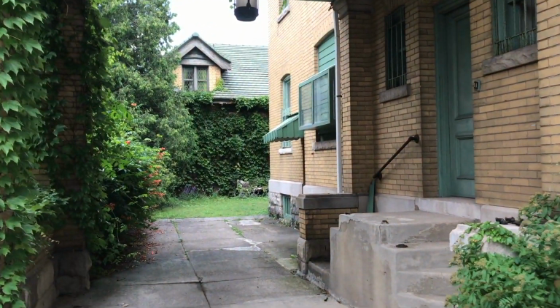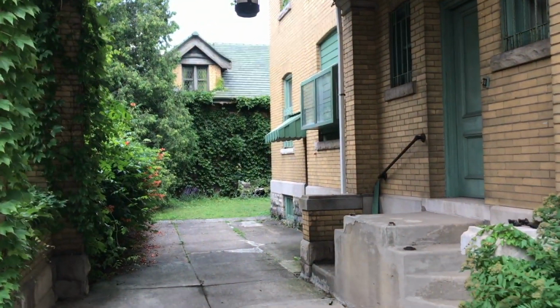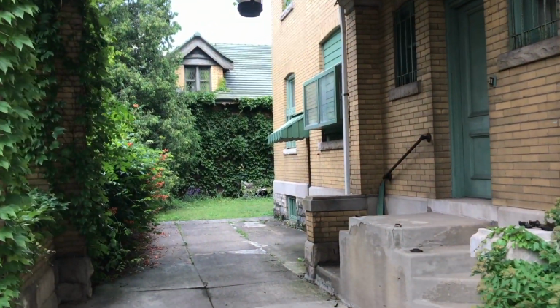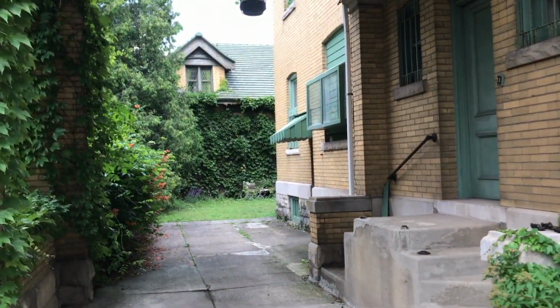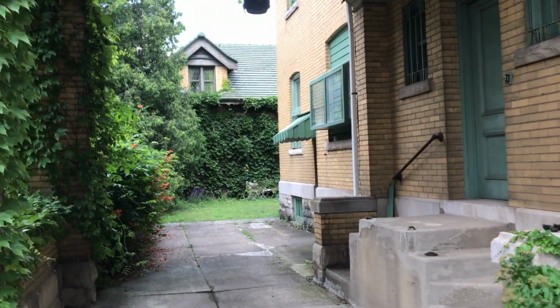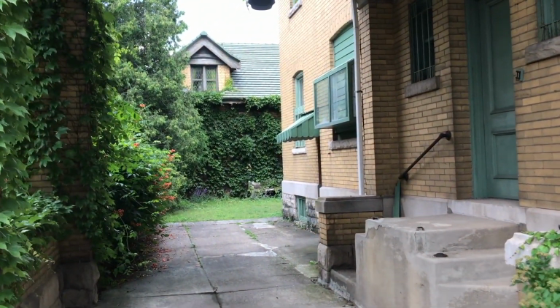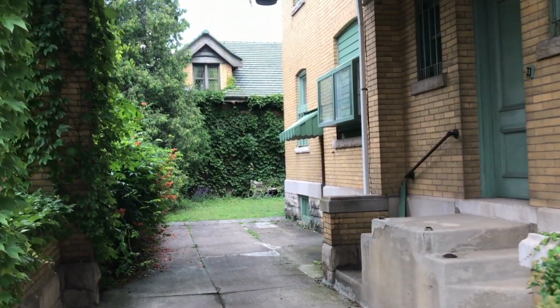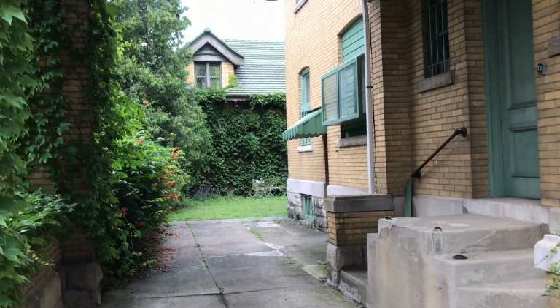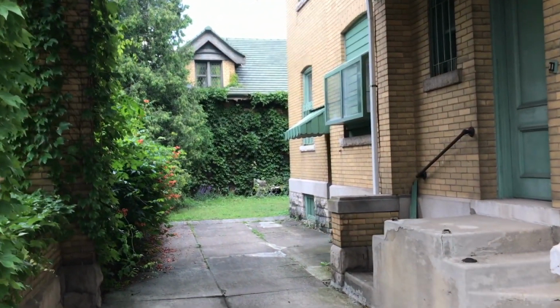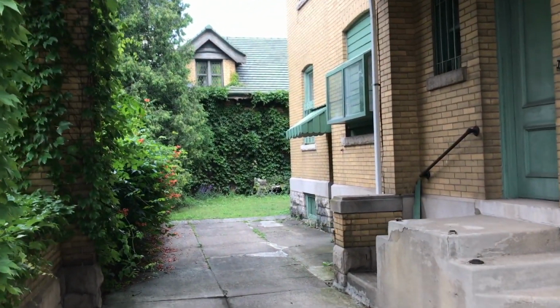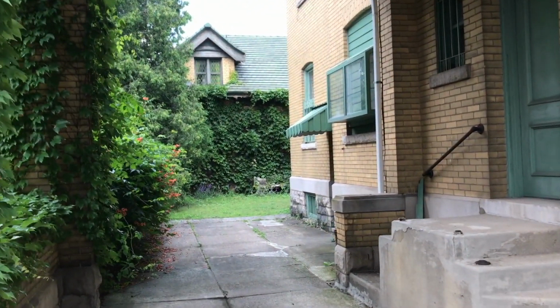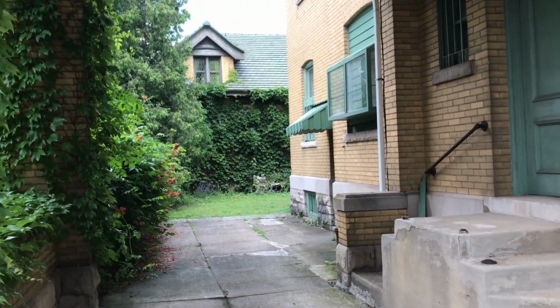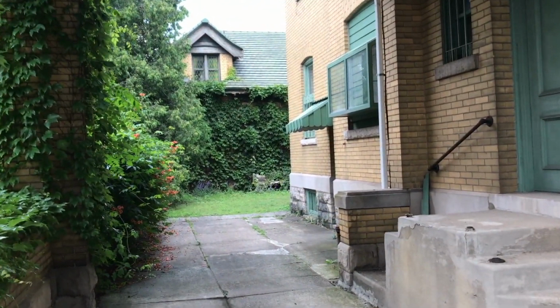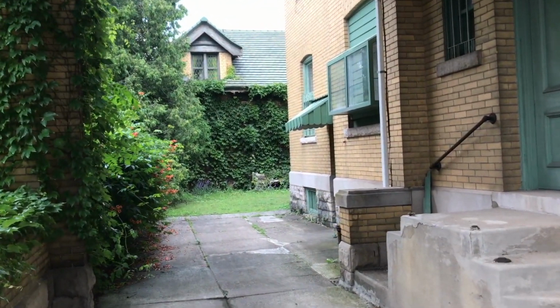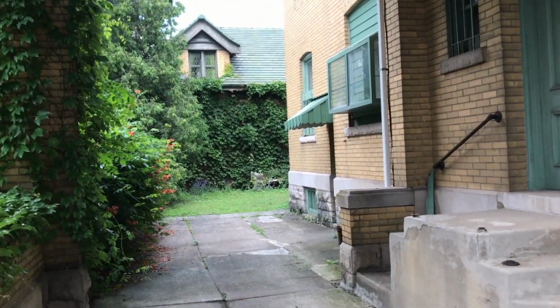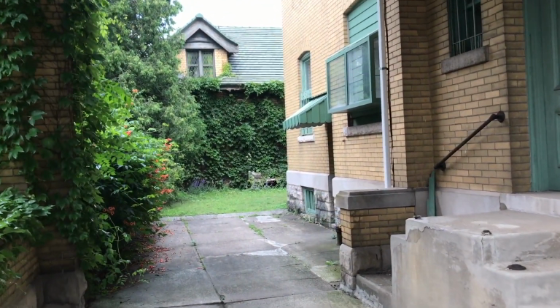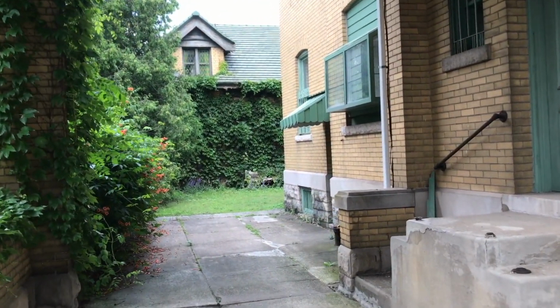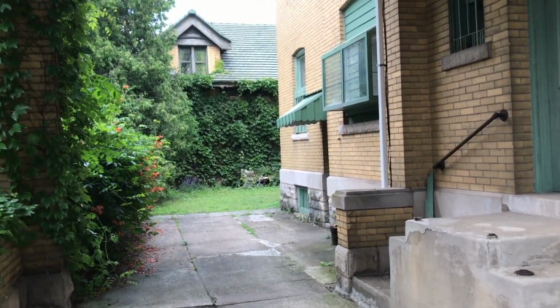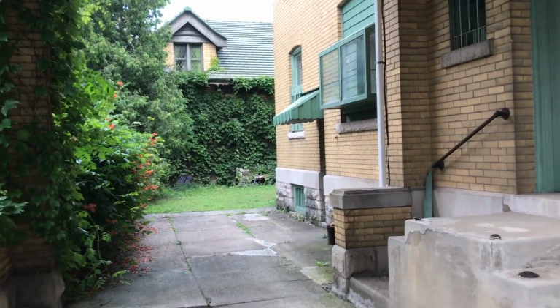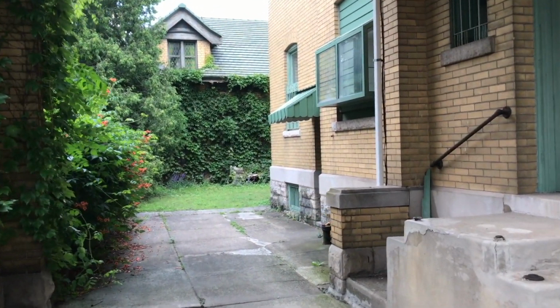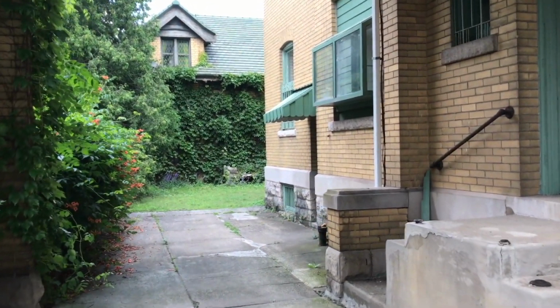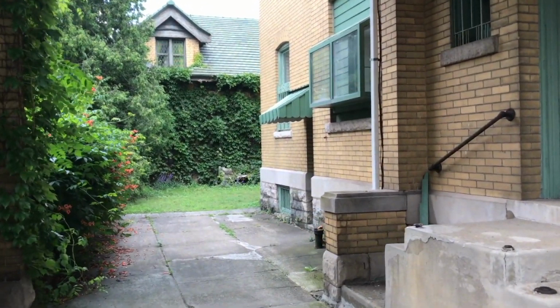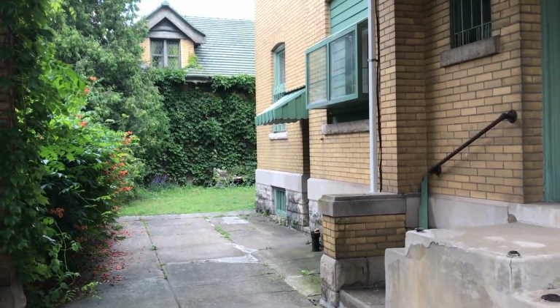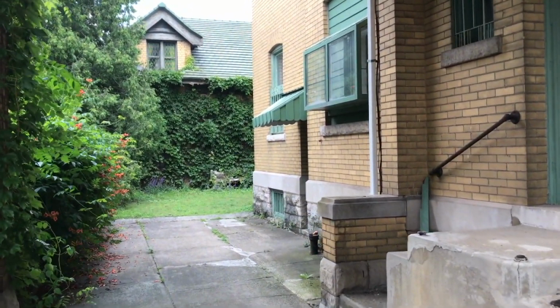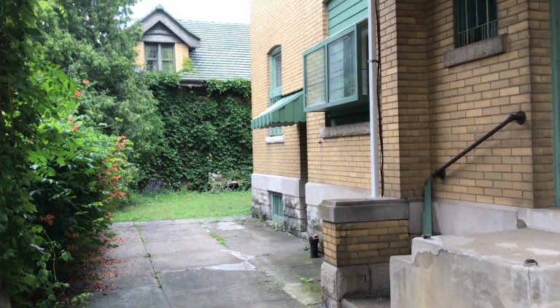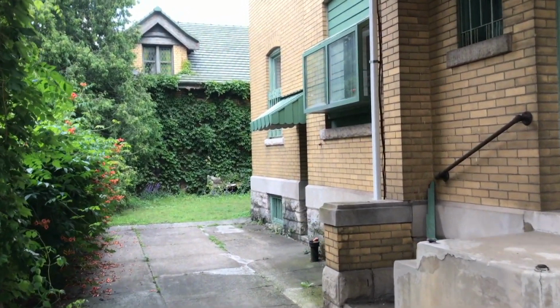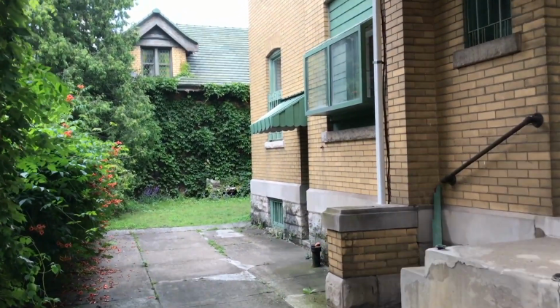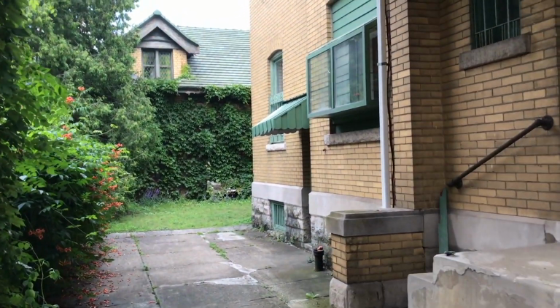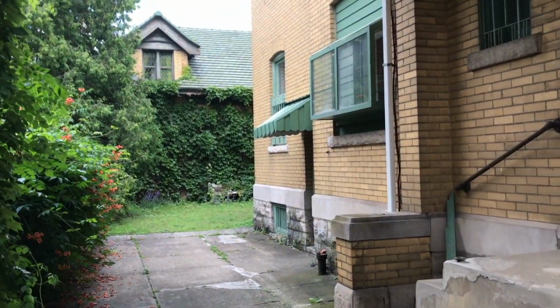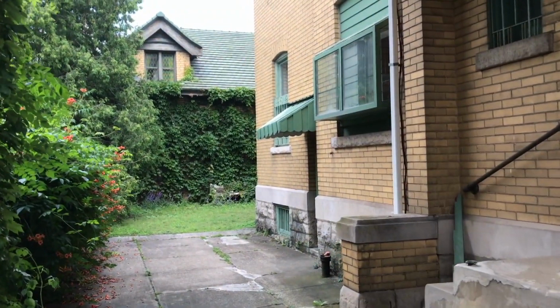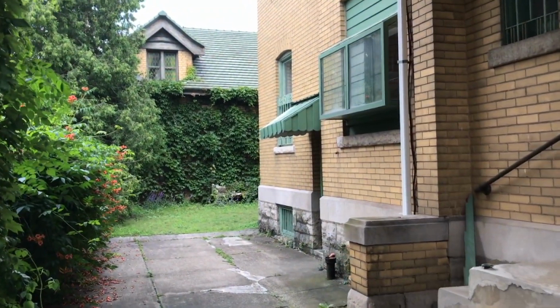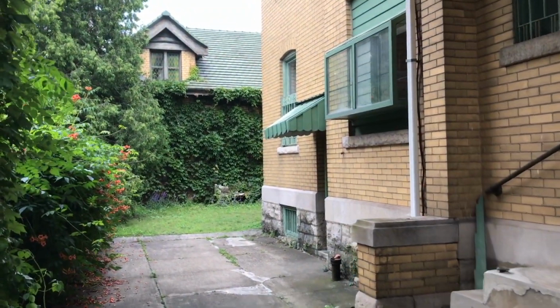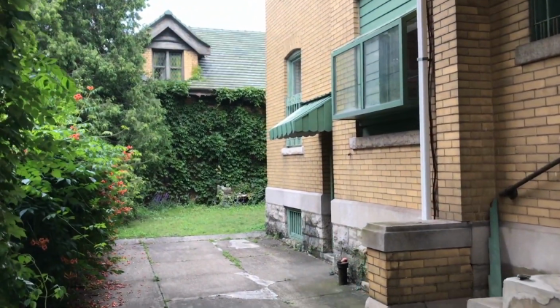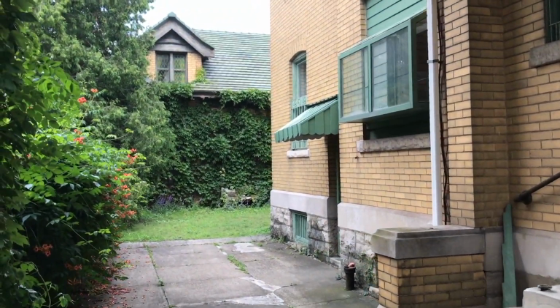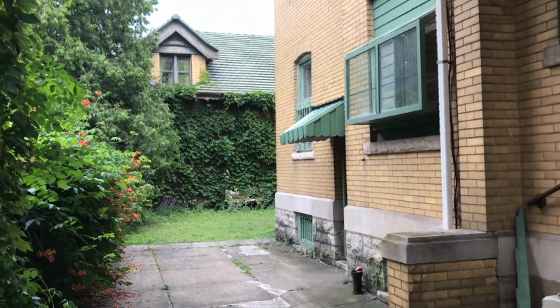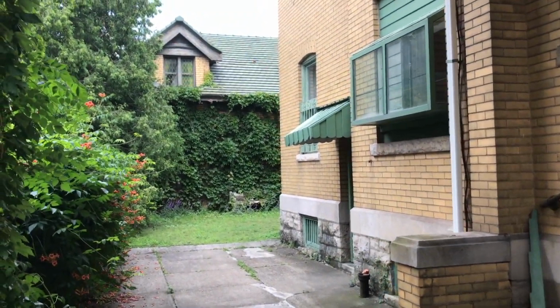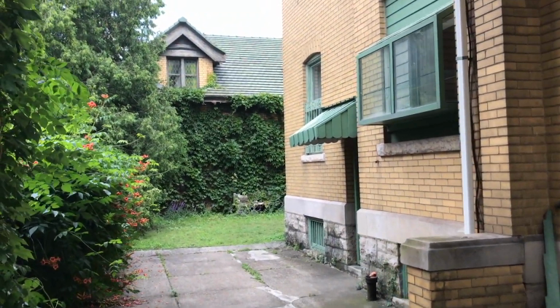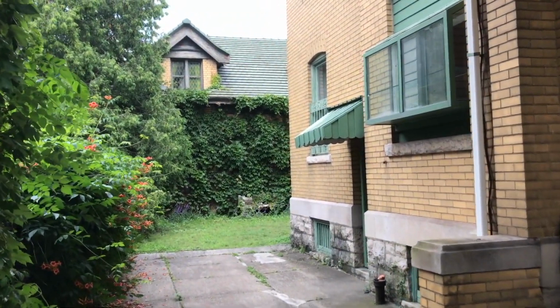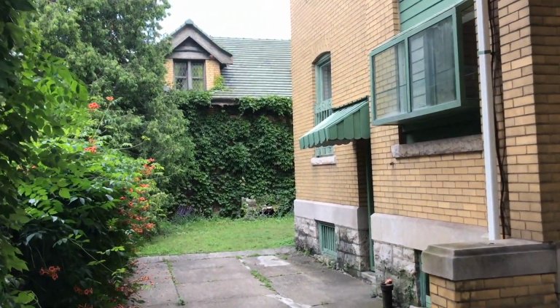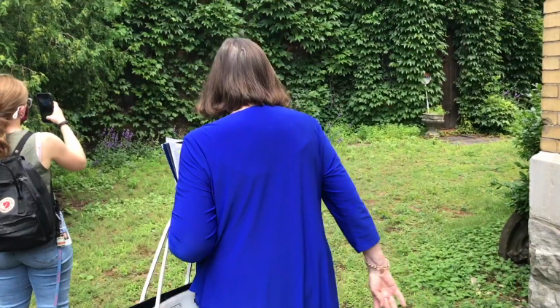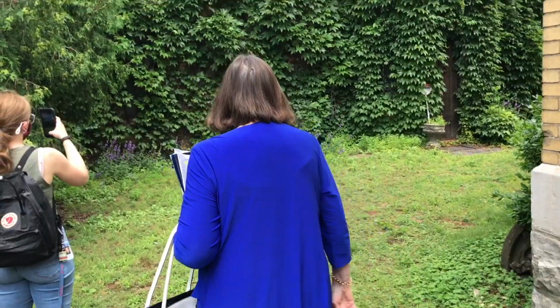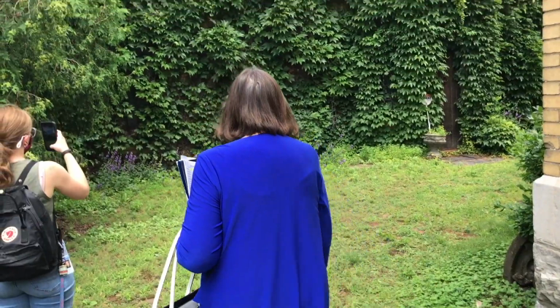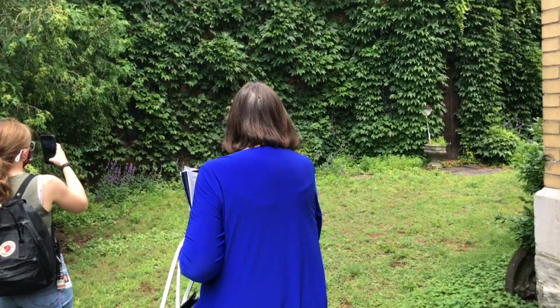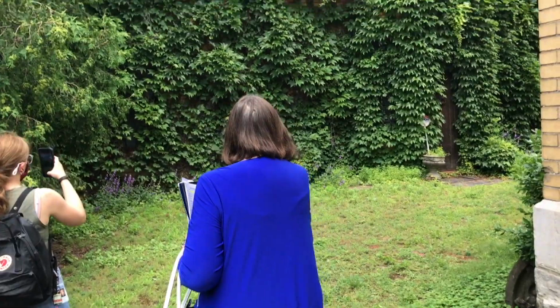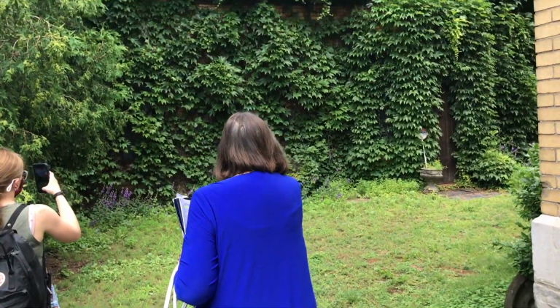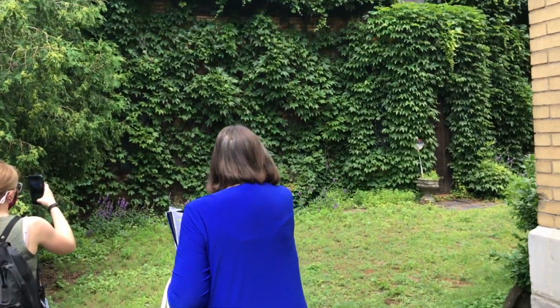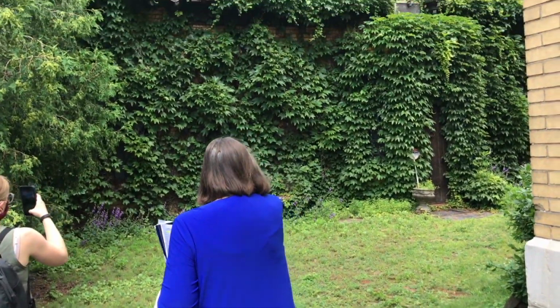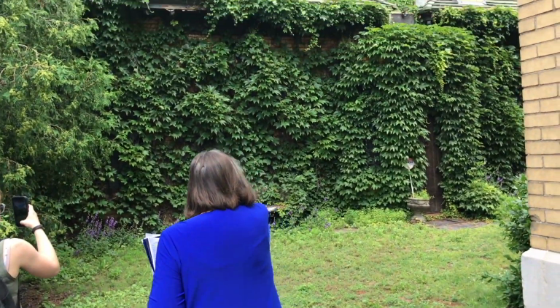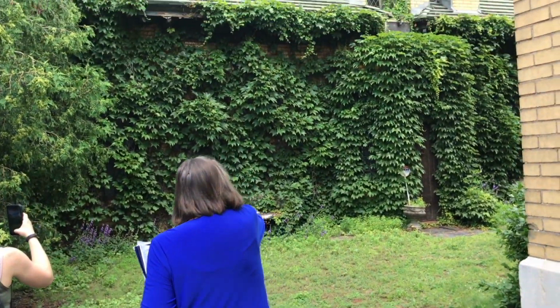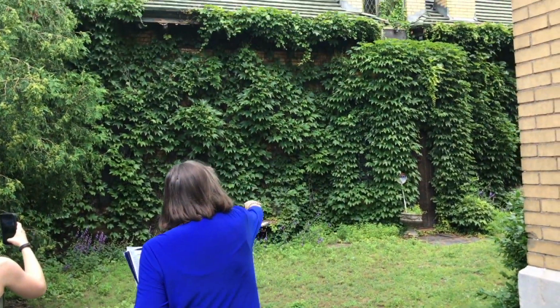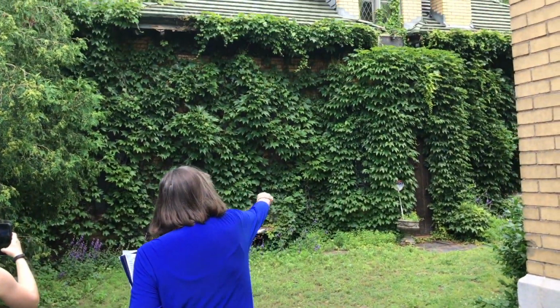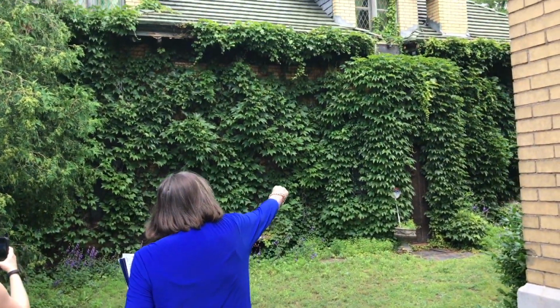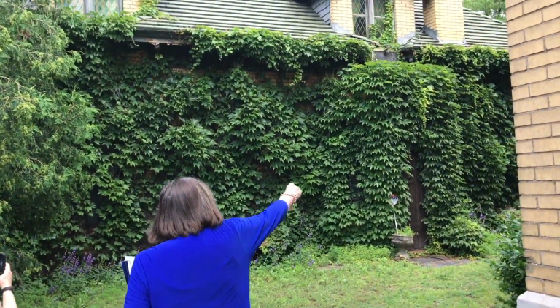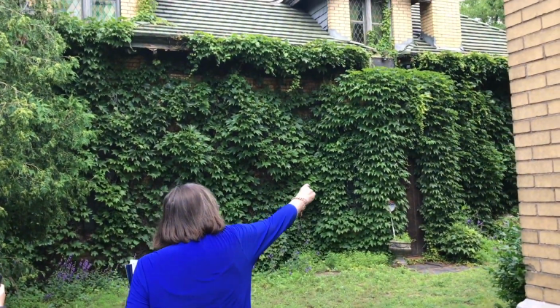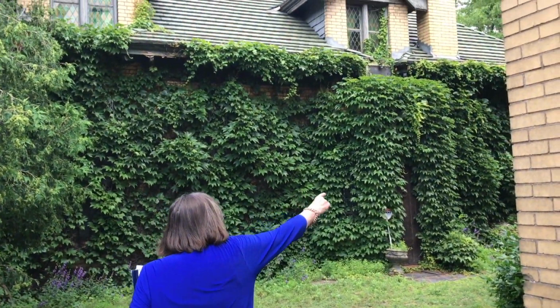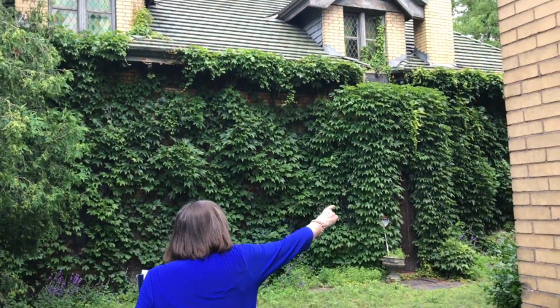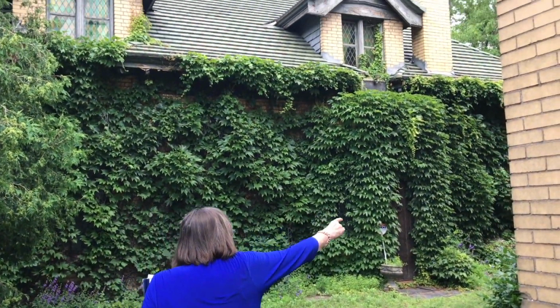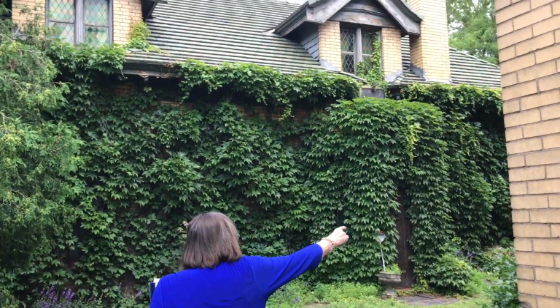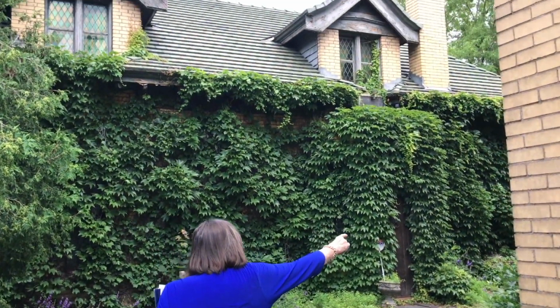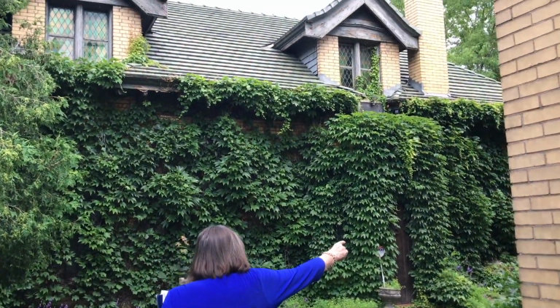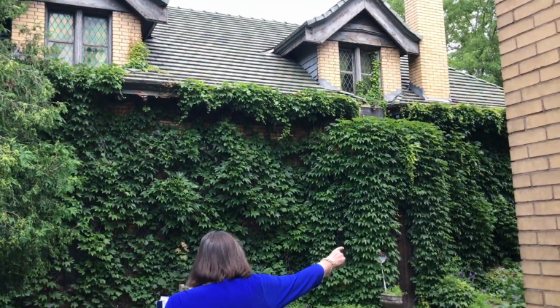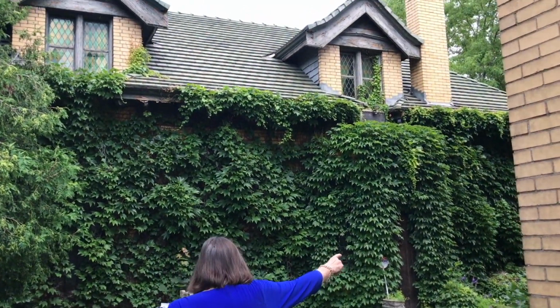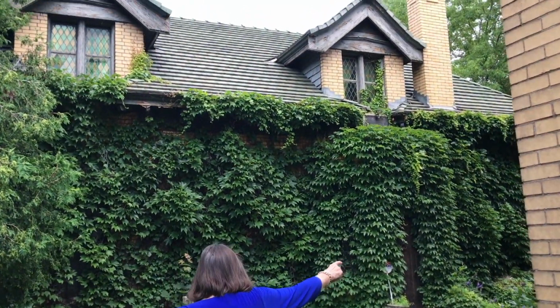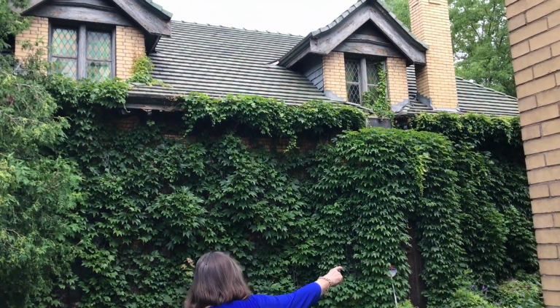The property requires updating but it's full of eccentric woodwork, original stained glass, ornamental fireplaces and ironwork accents.